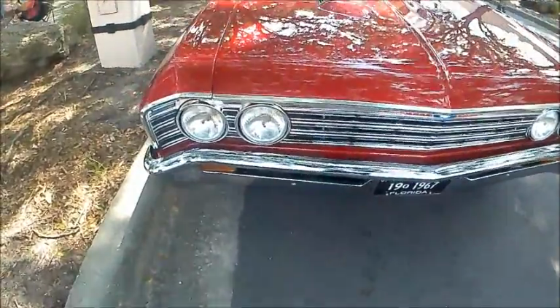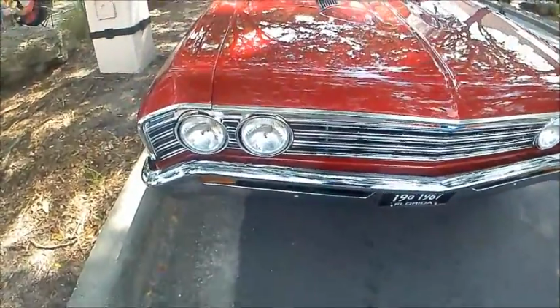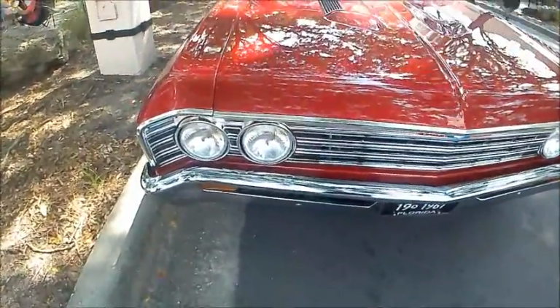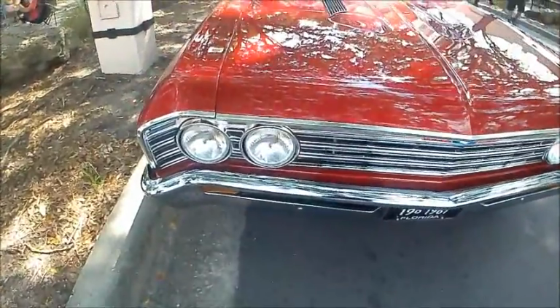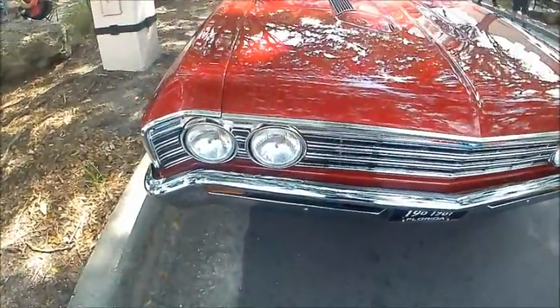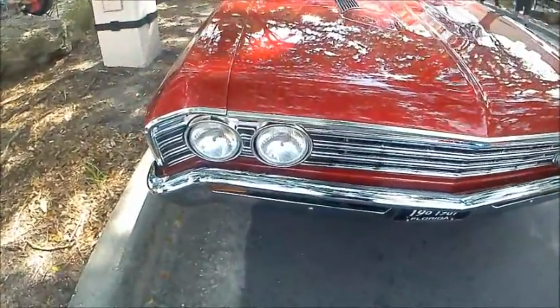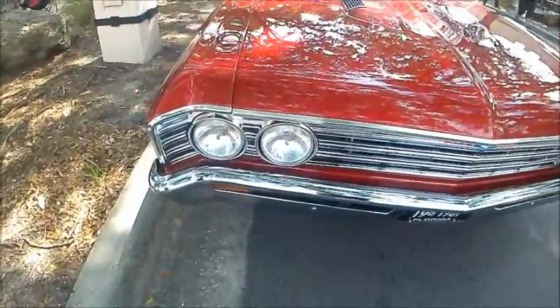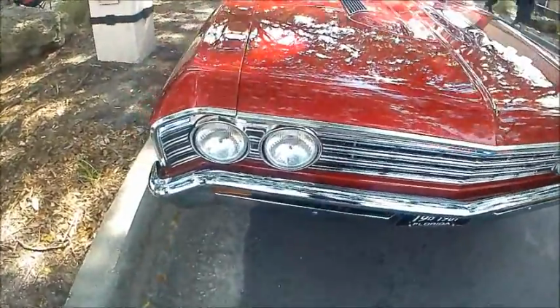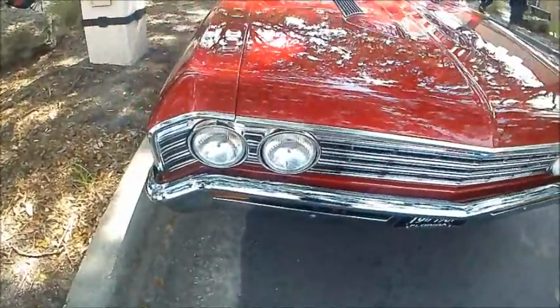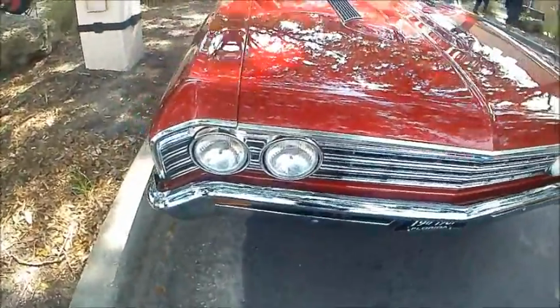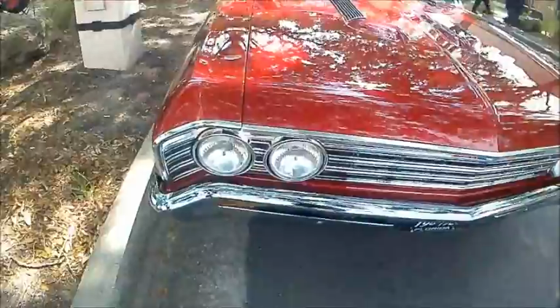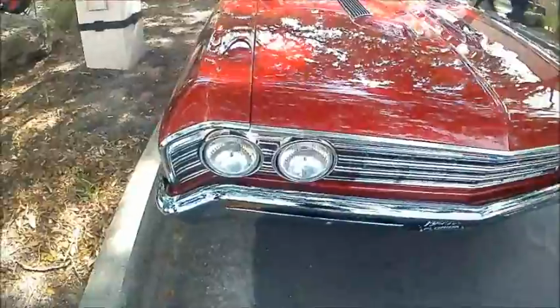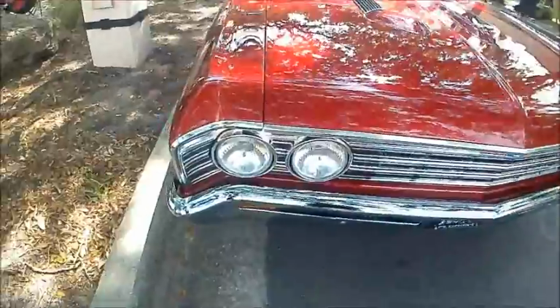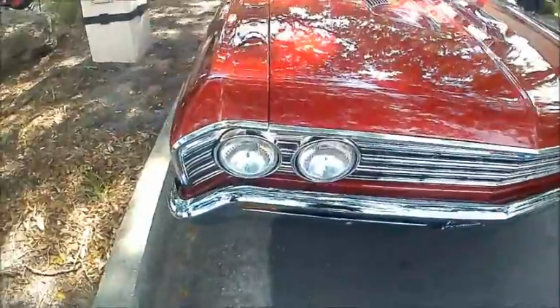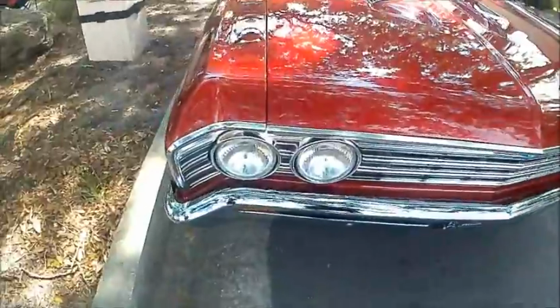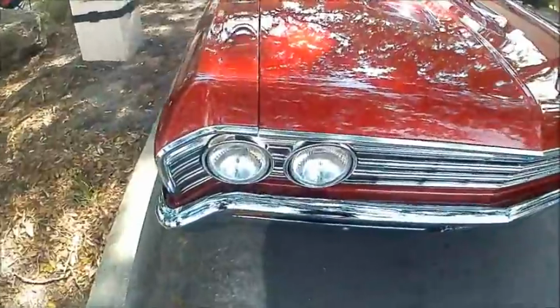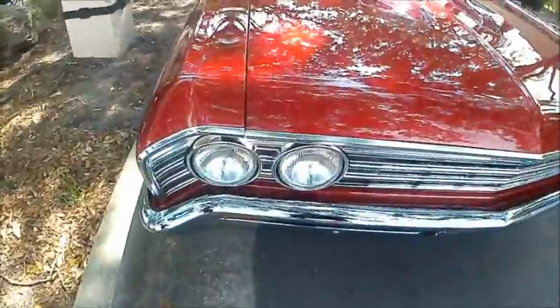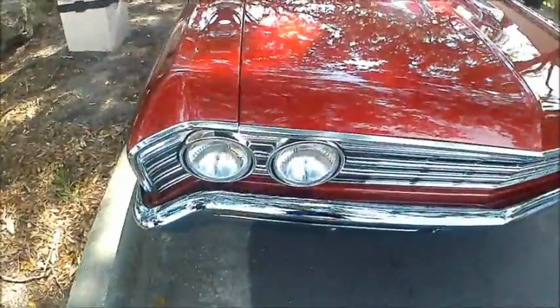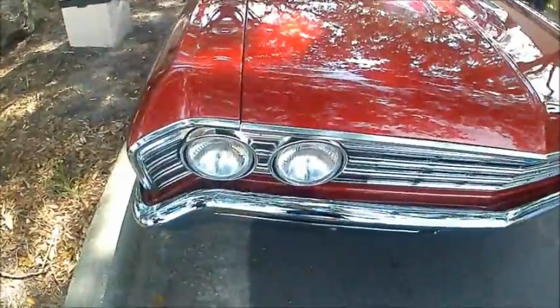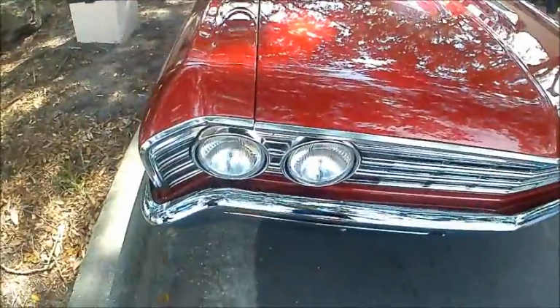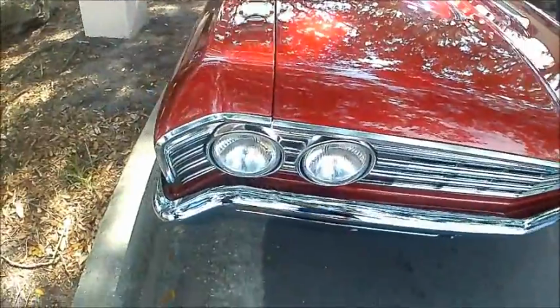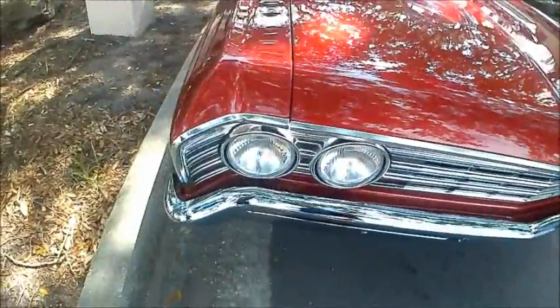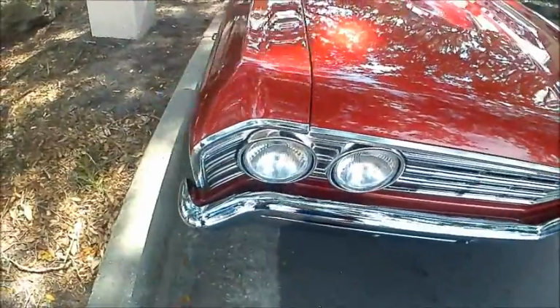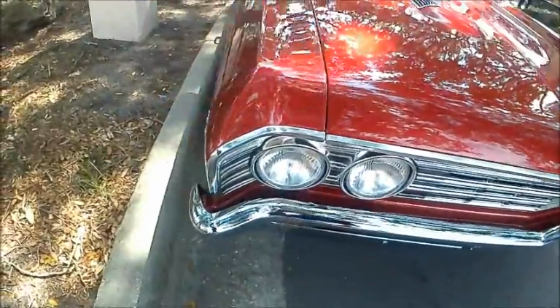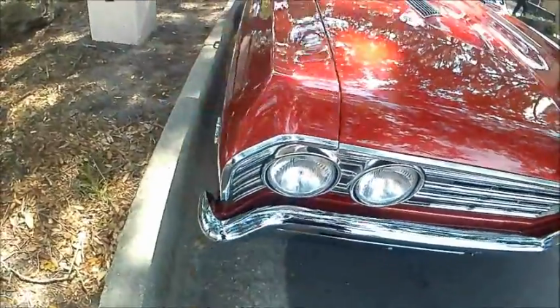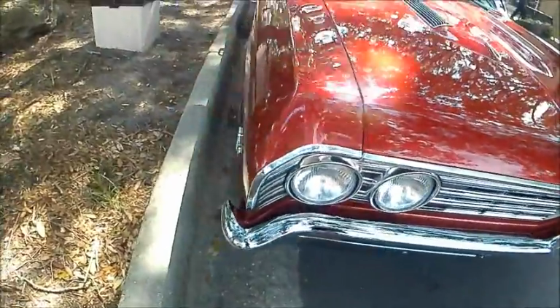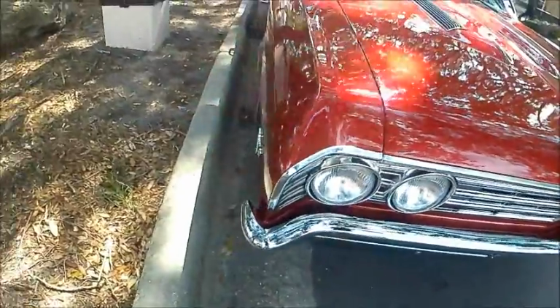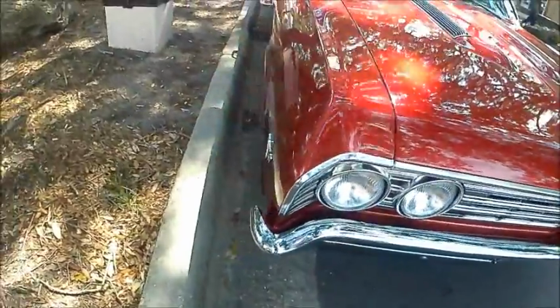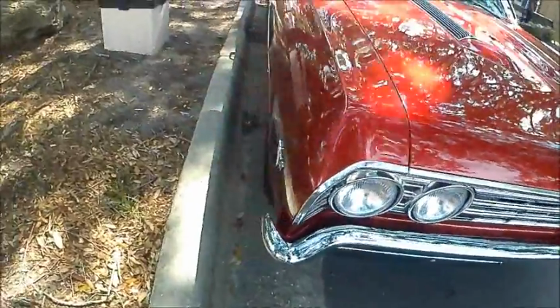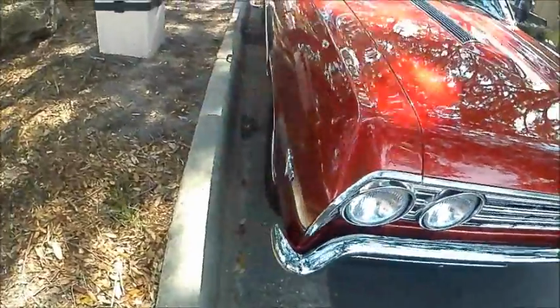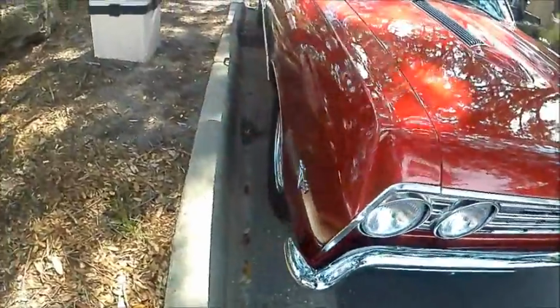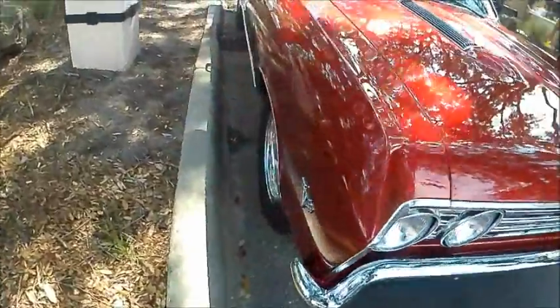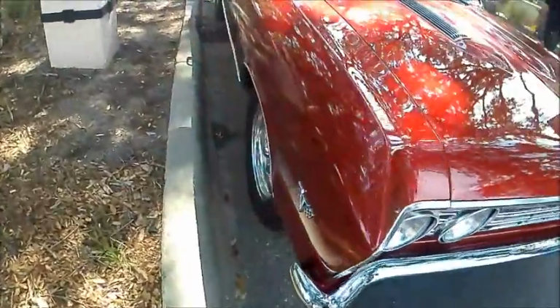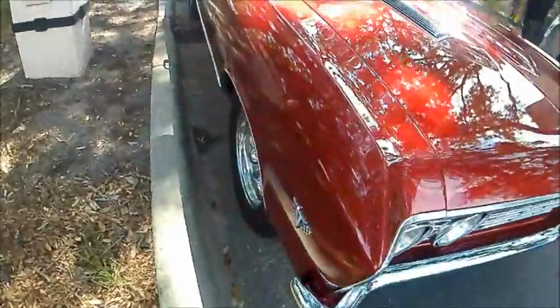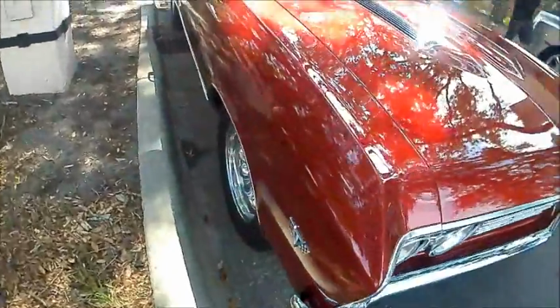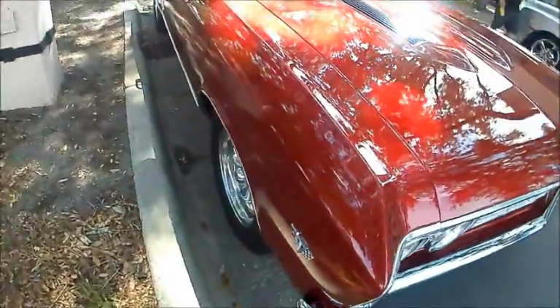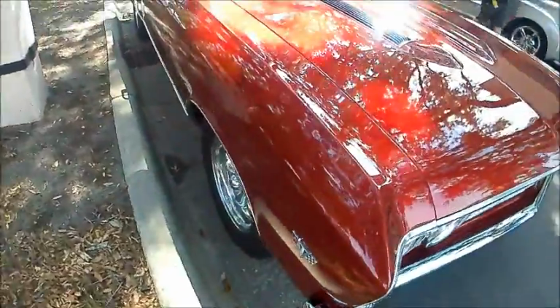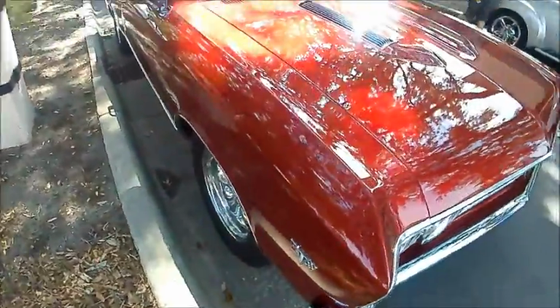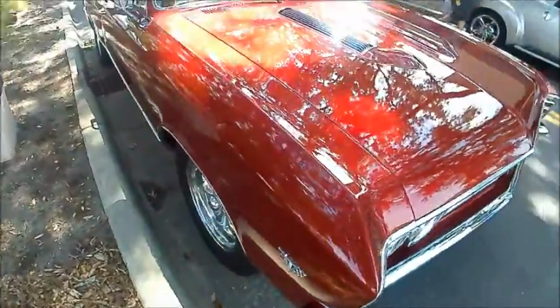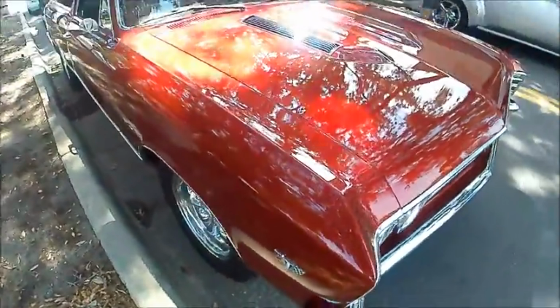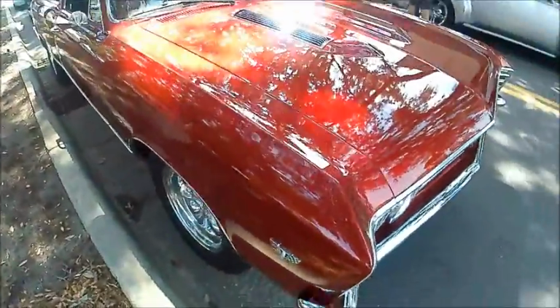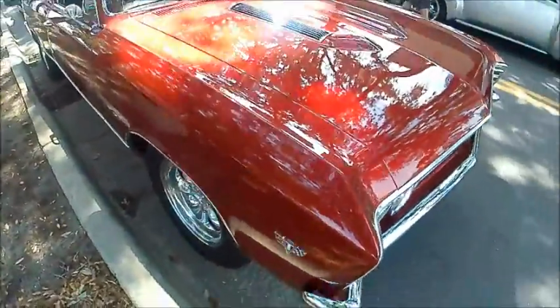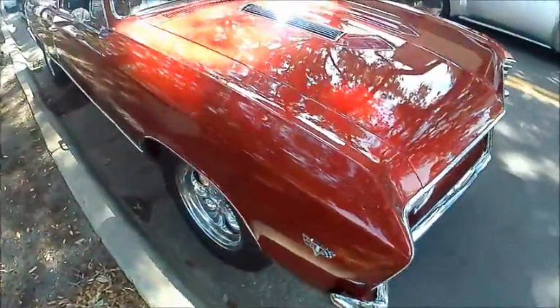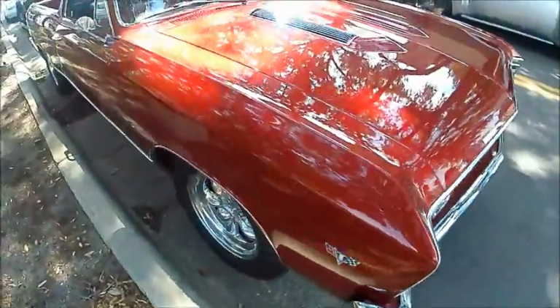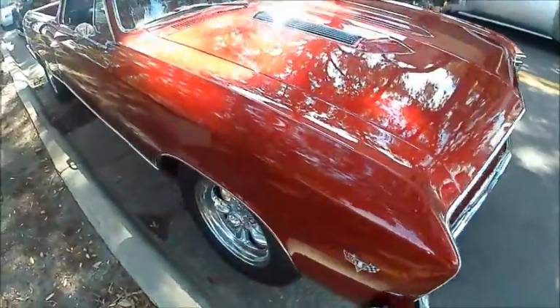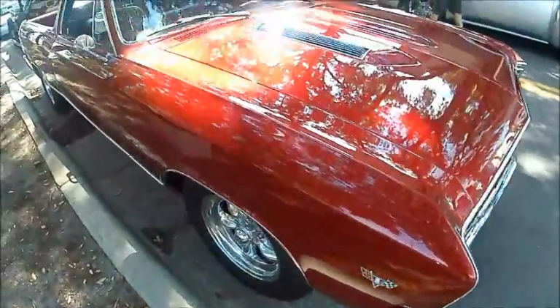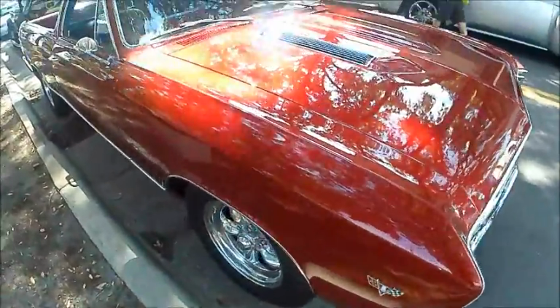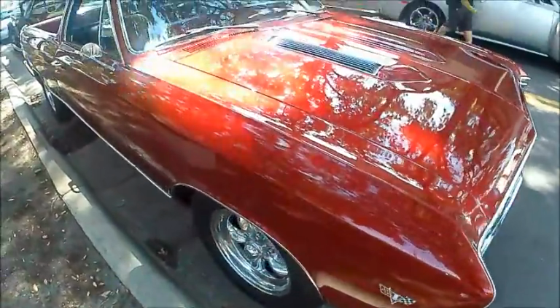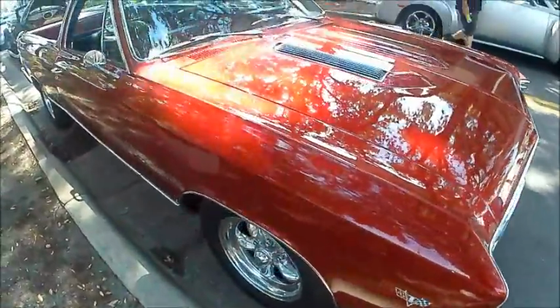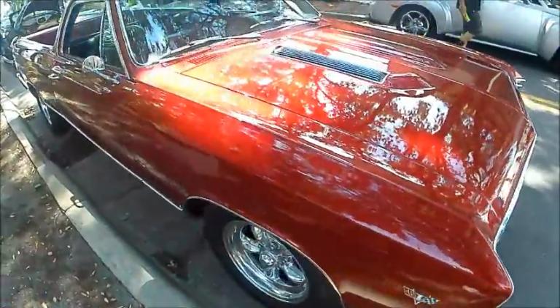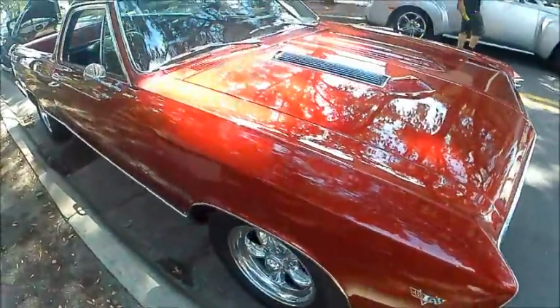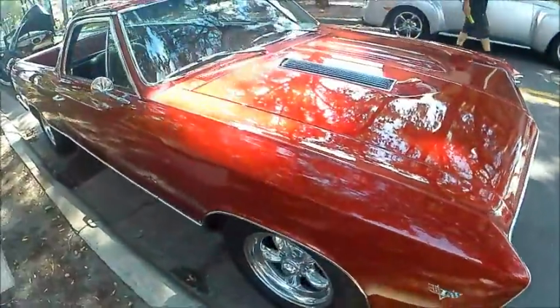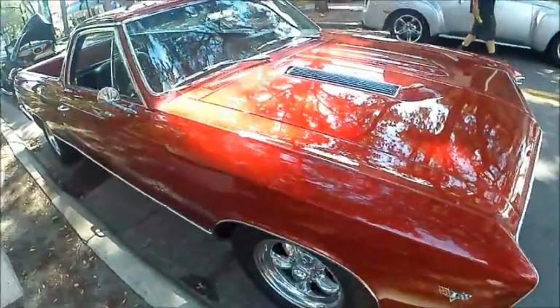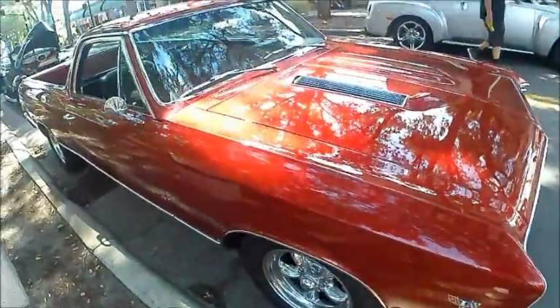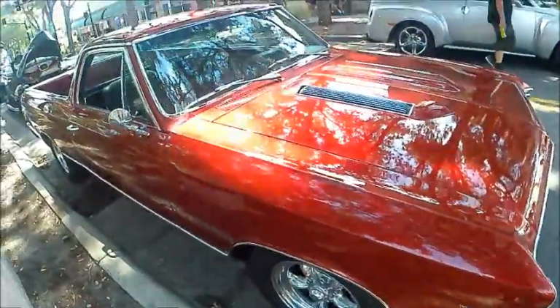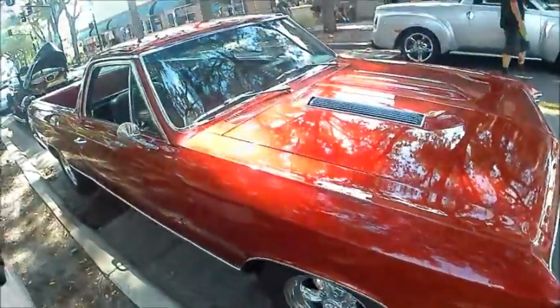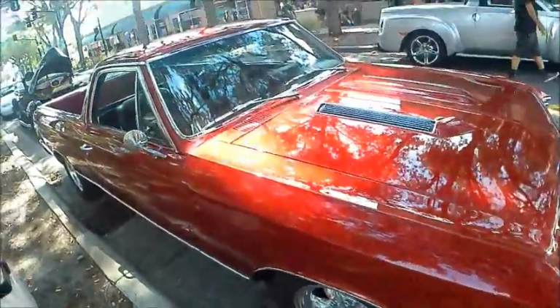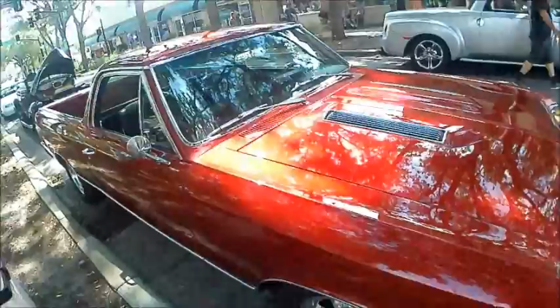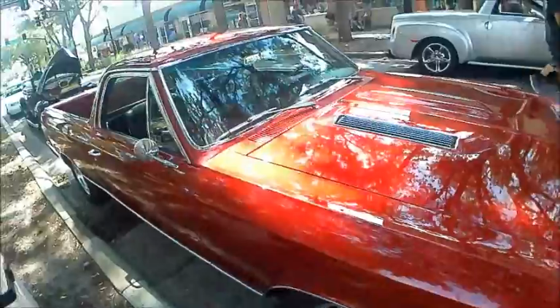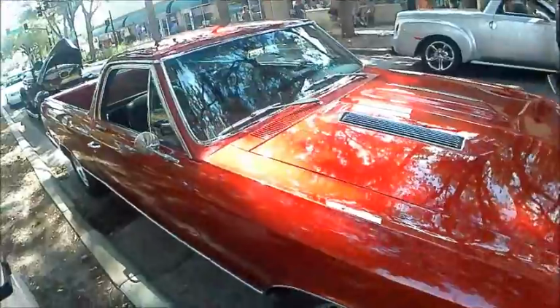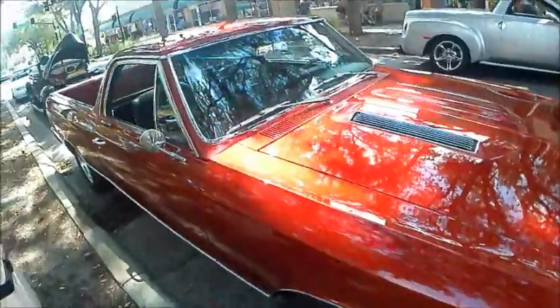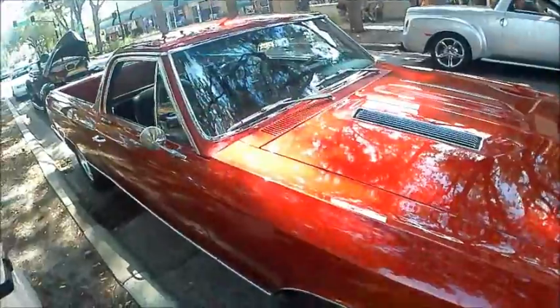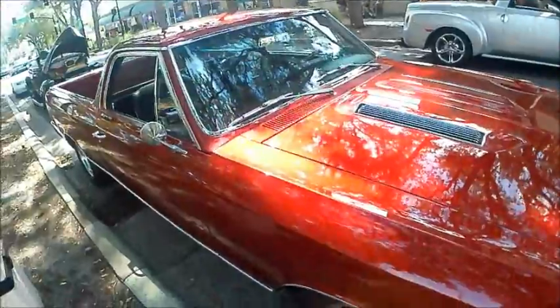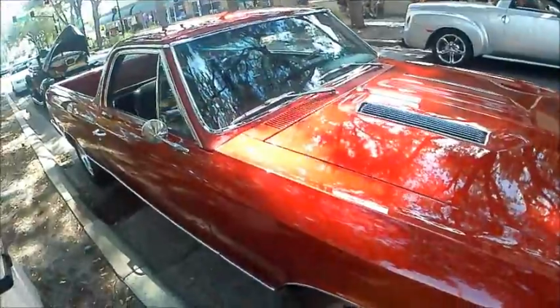I never really understood why they discontinued these, but they did.